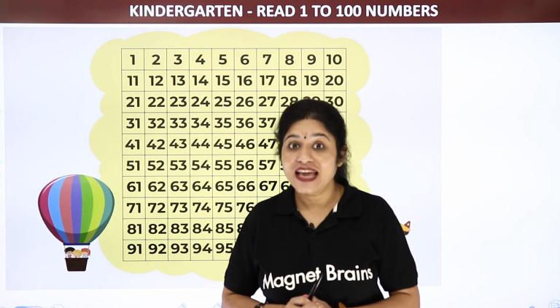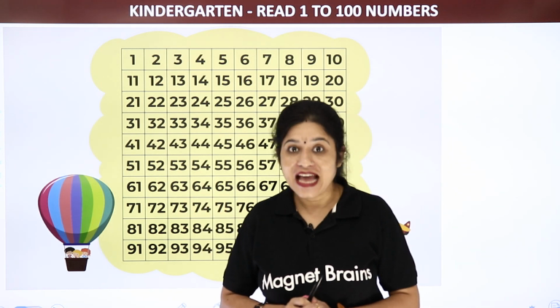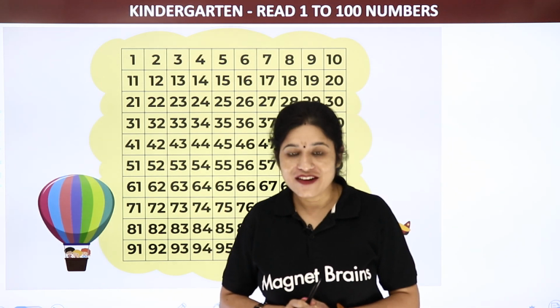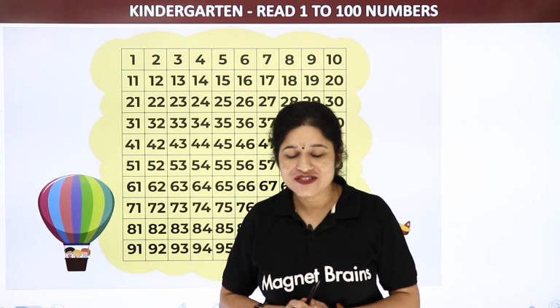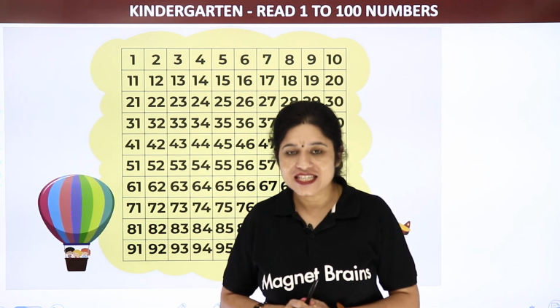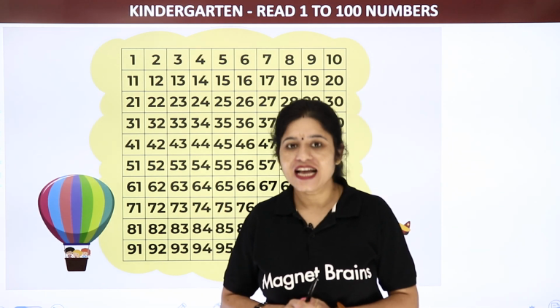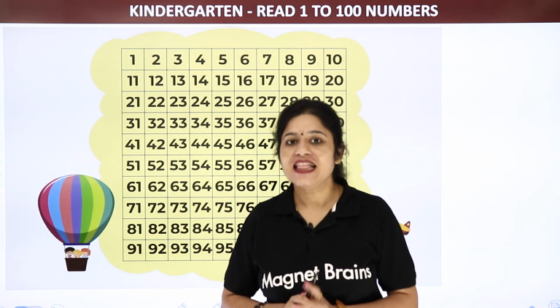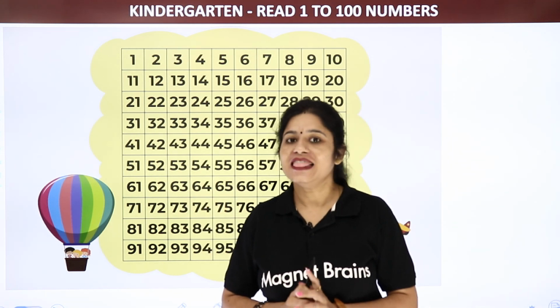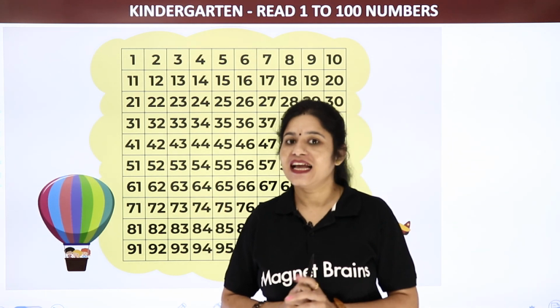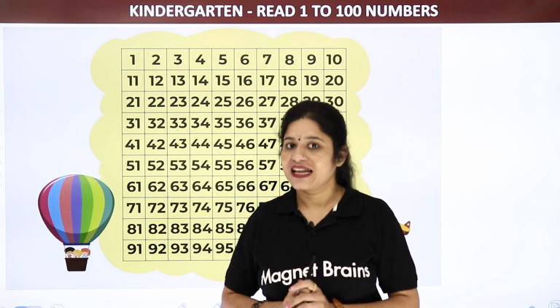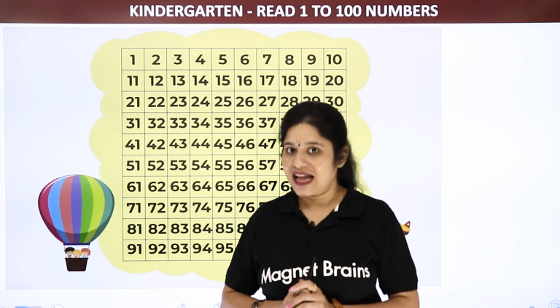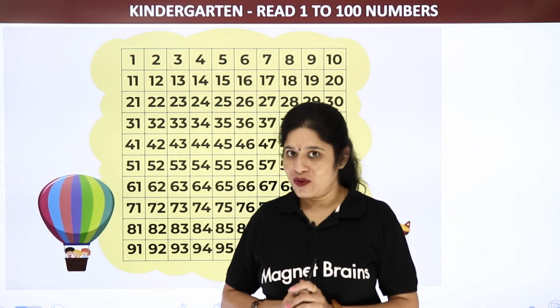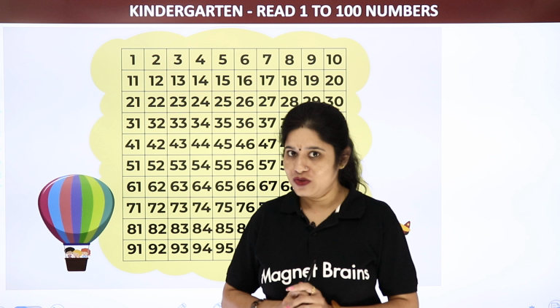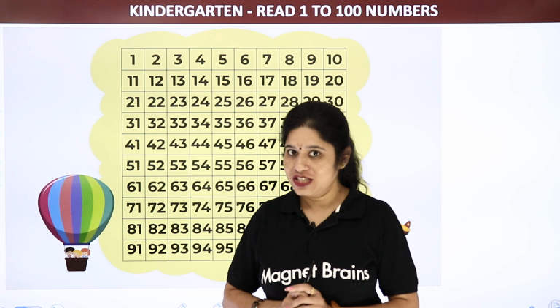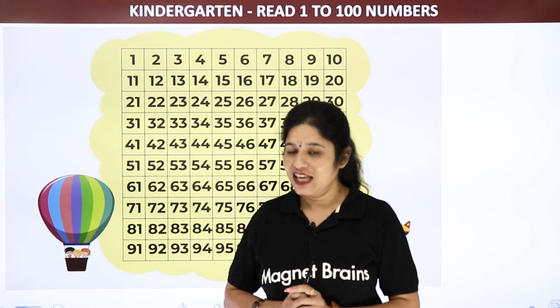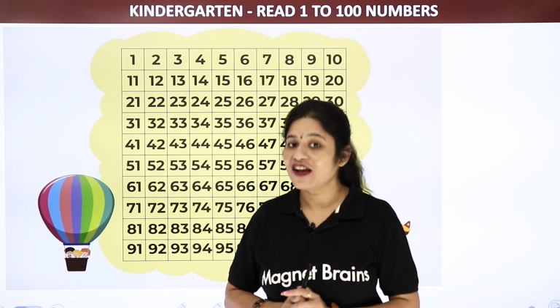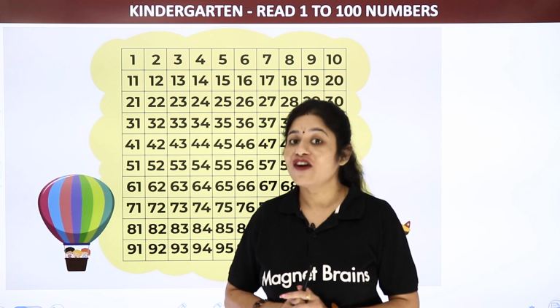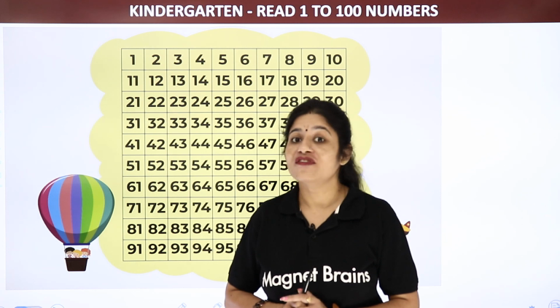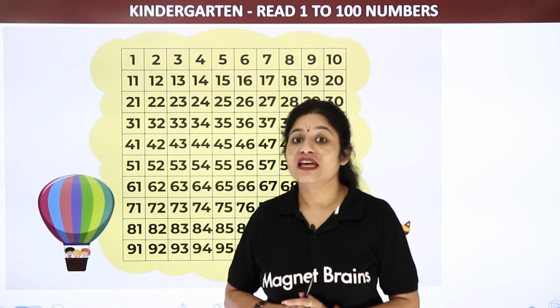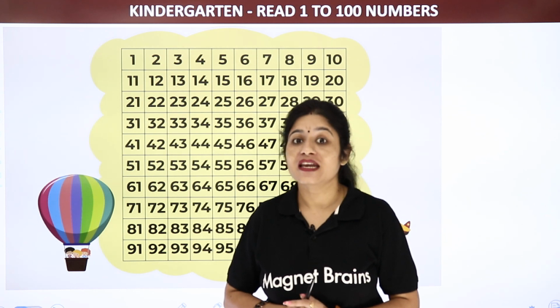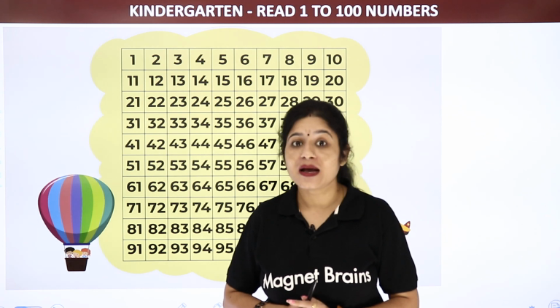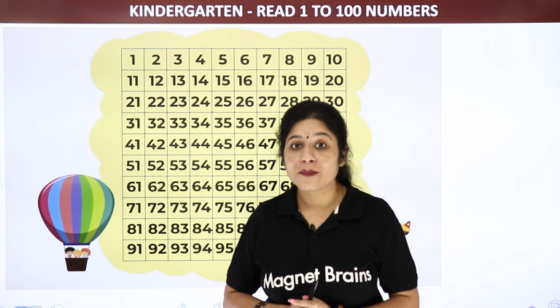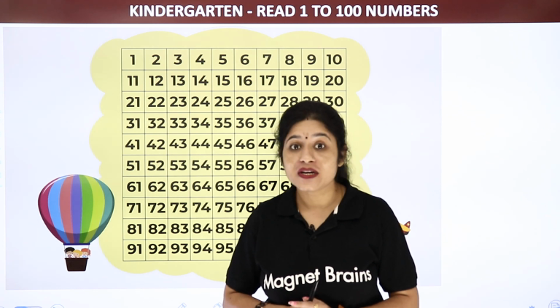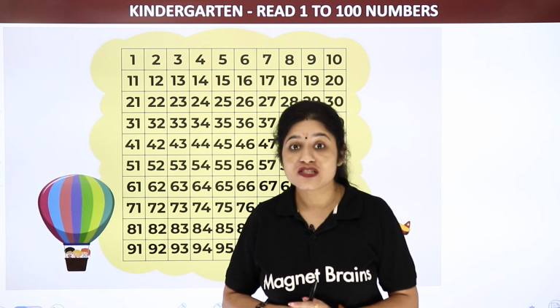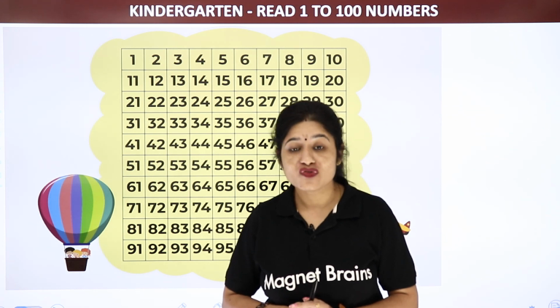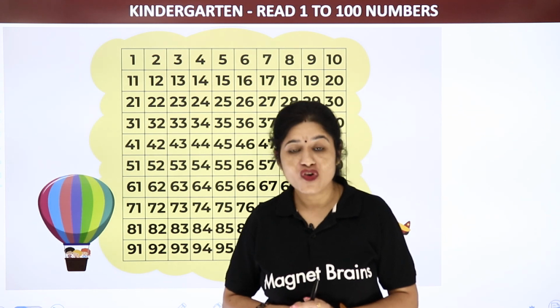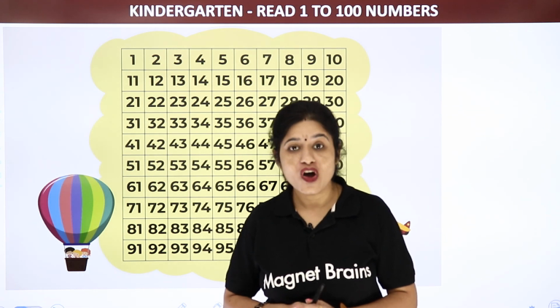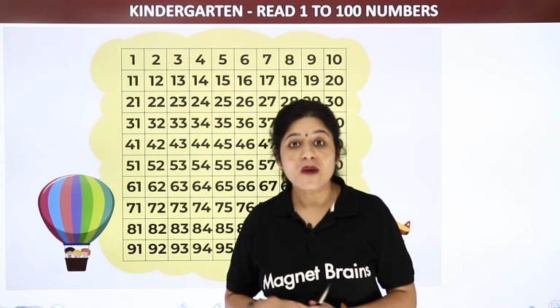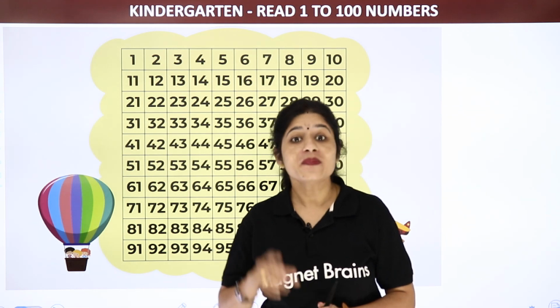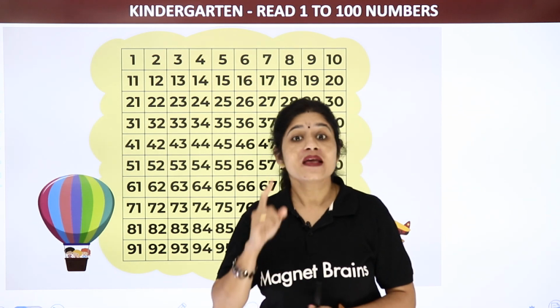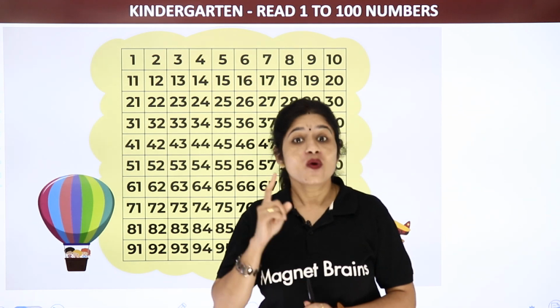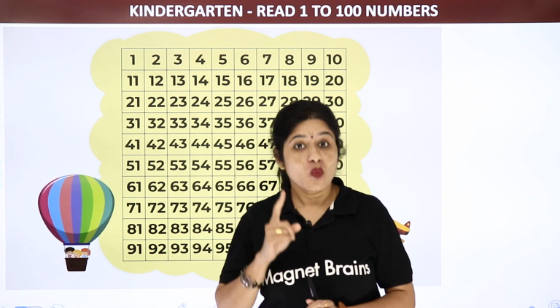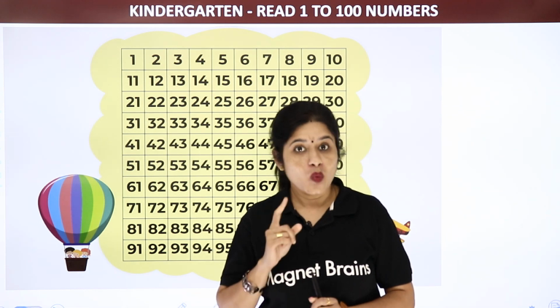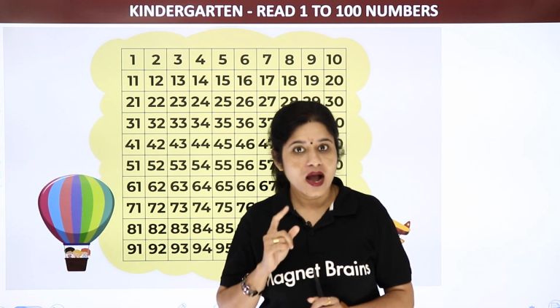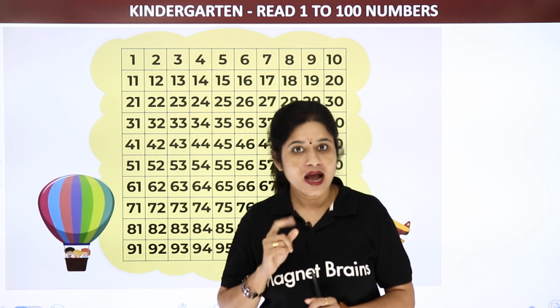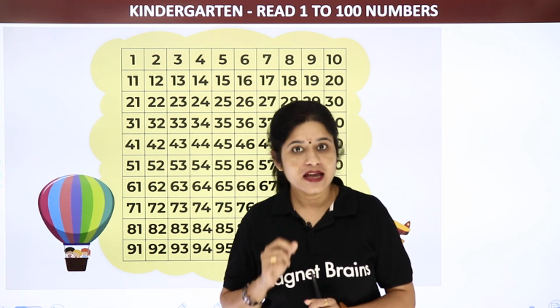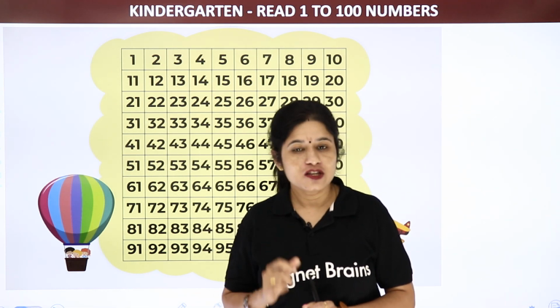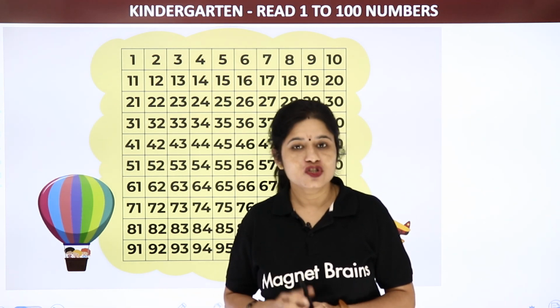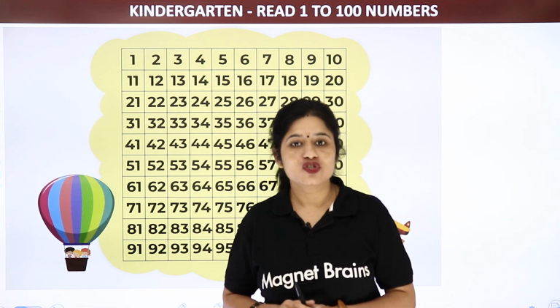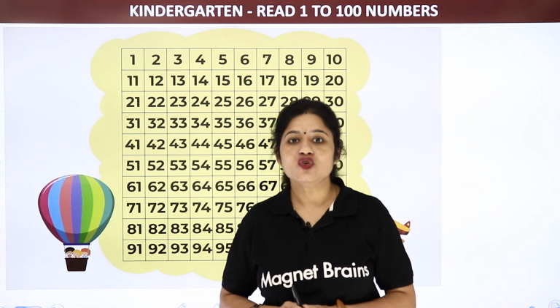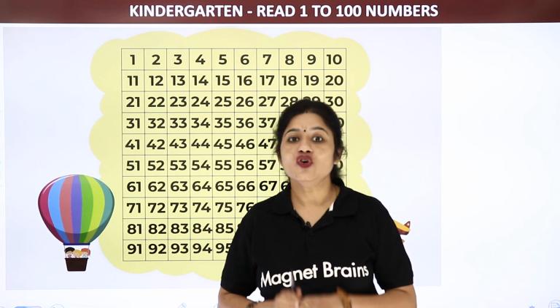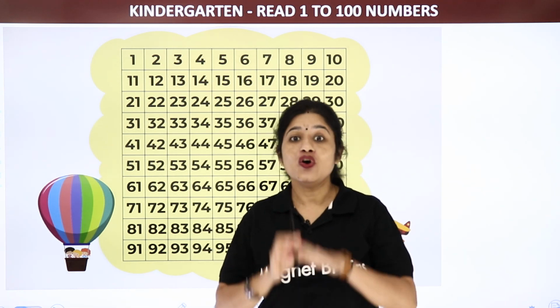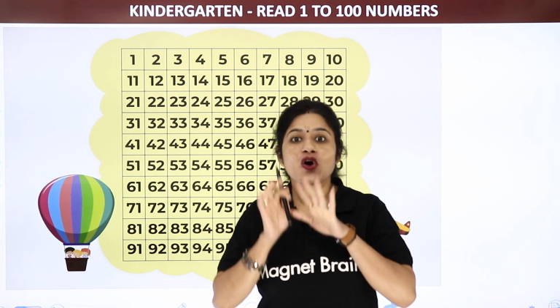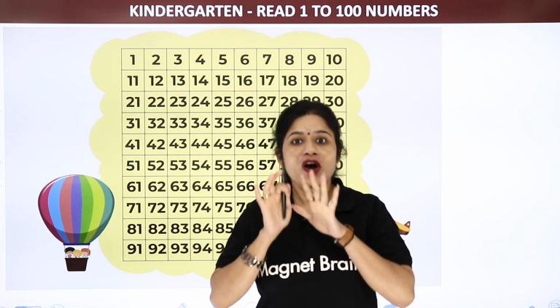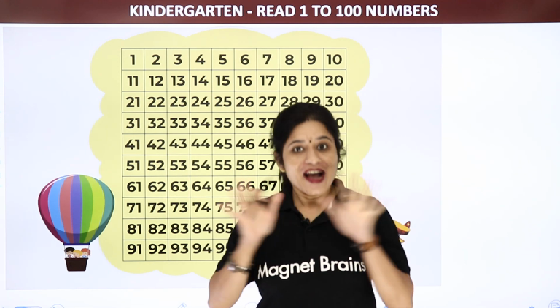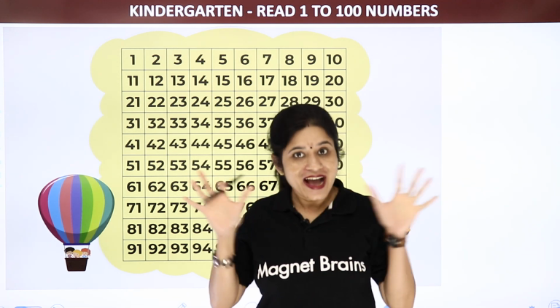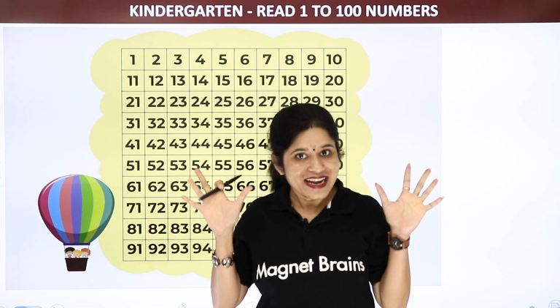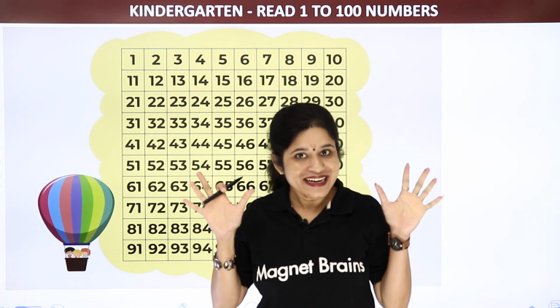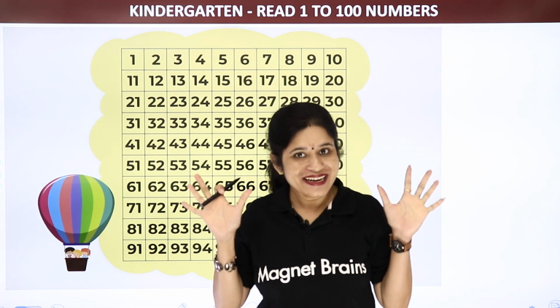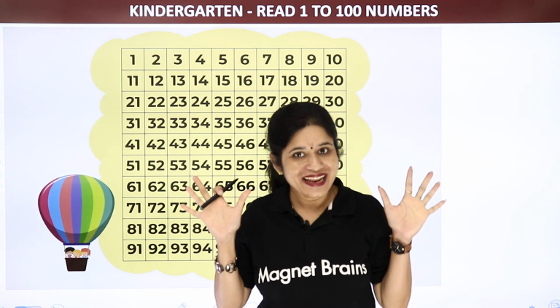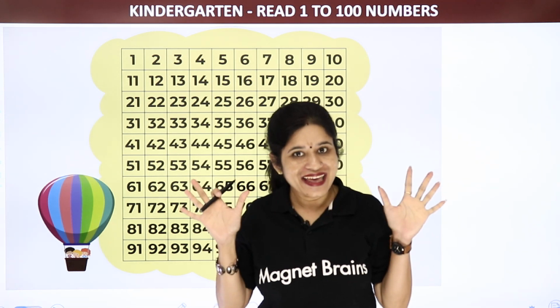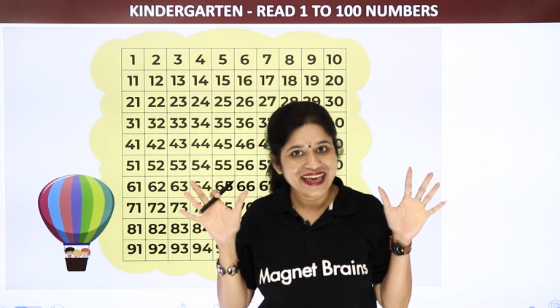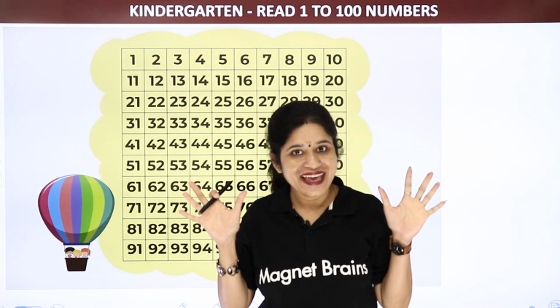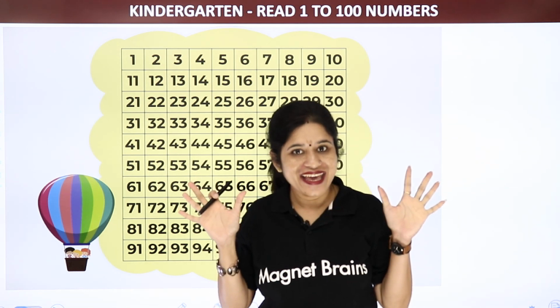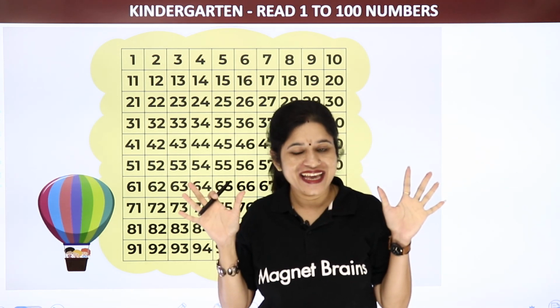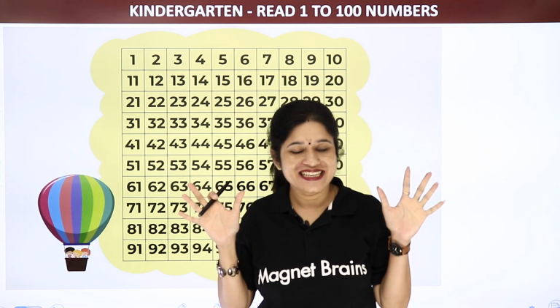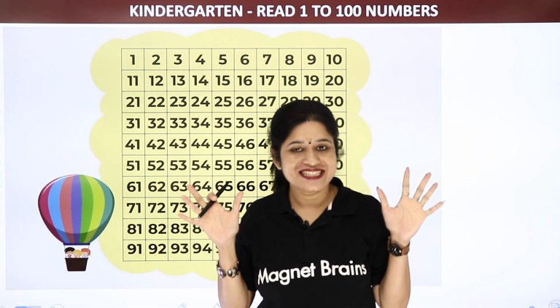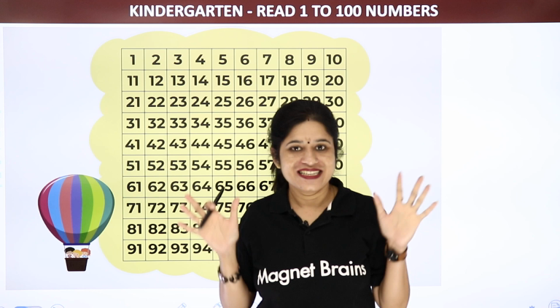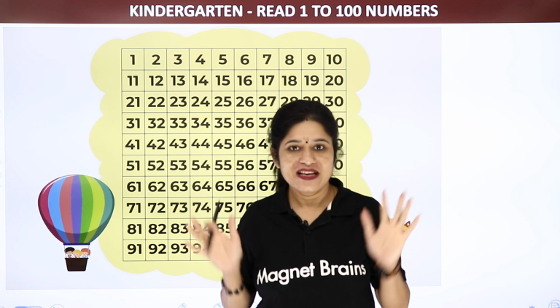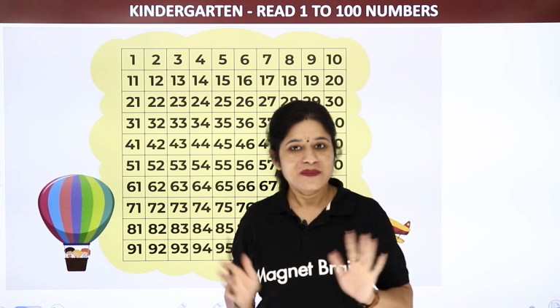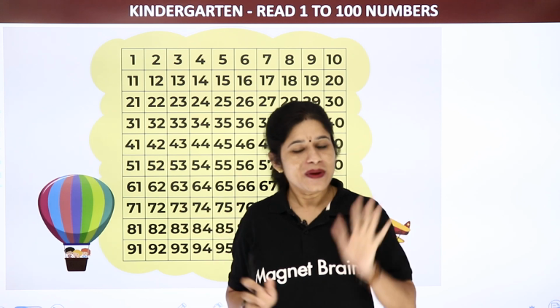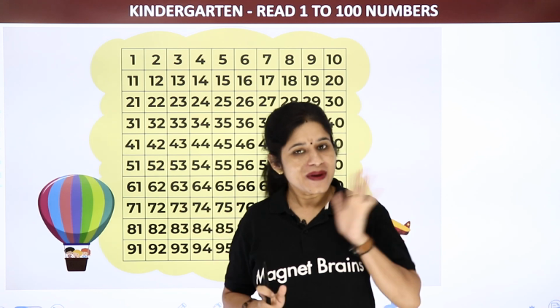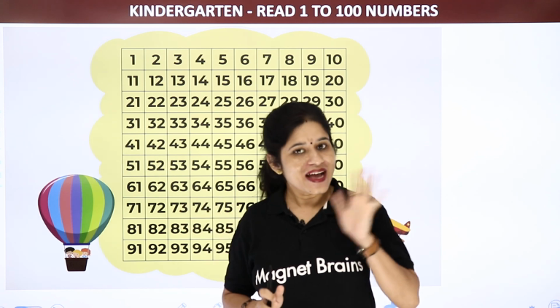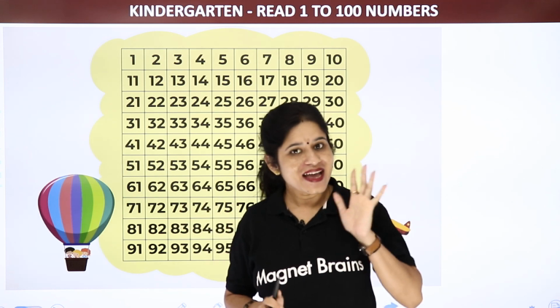We have done the counting of the numbers from 1 to 100. Bye-bye.